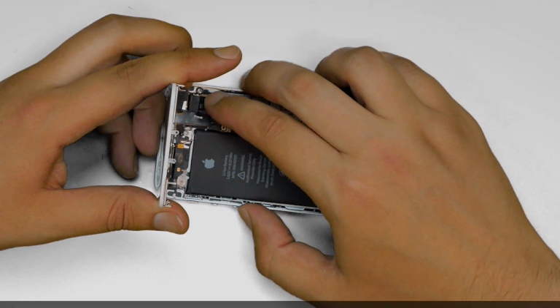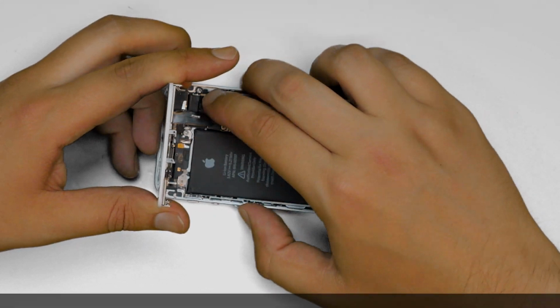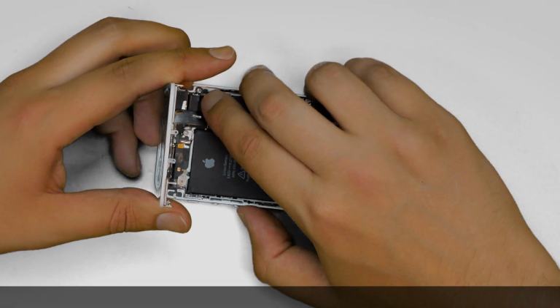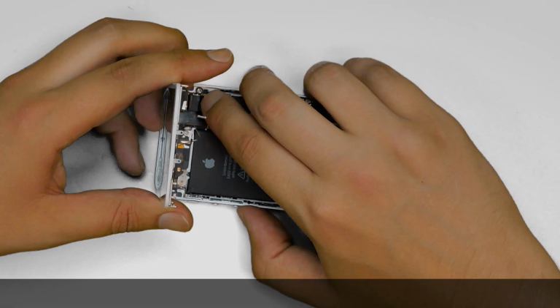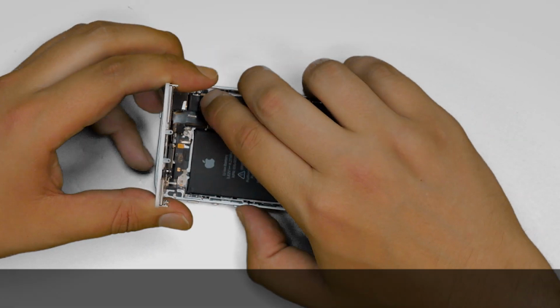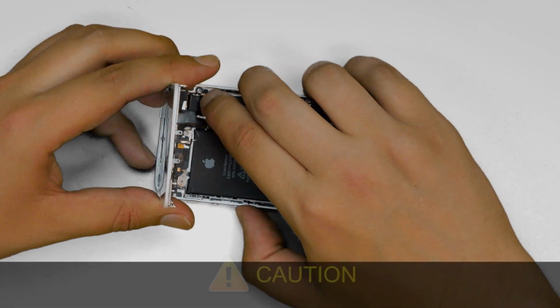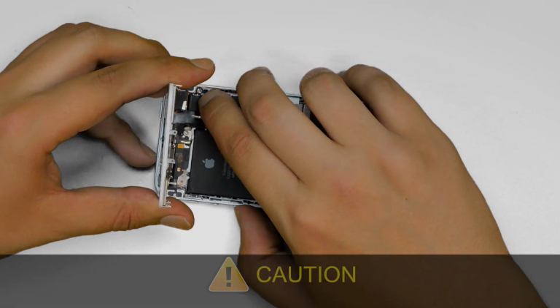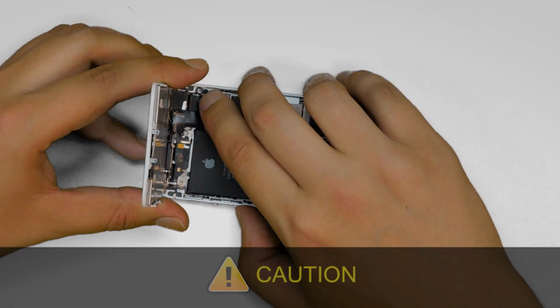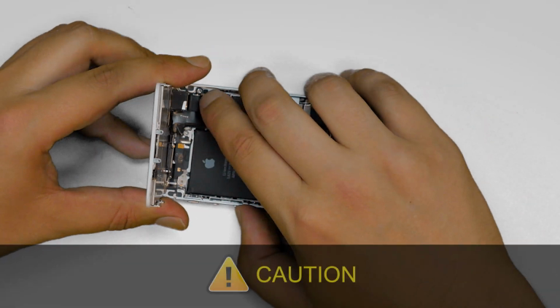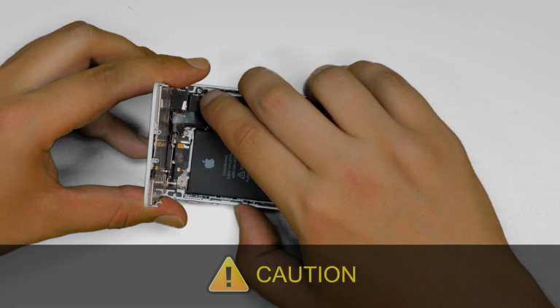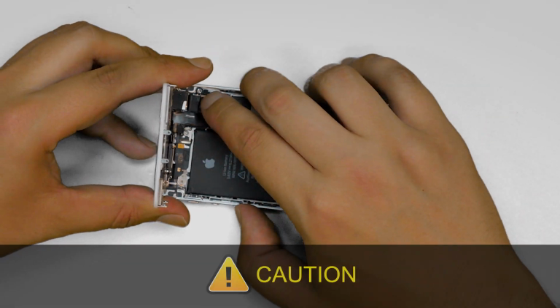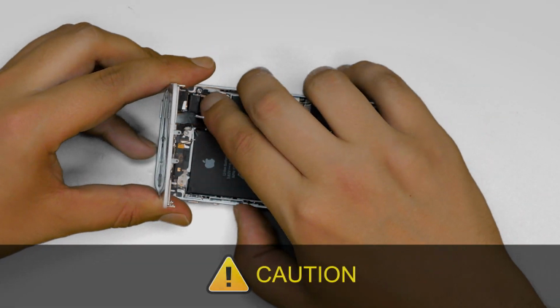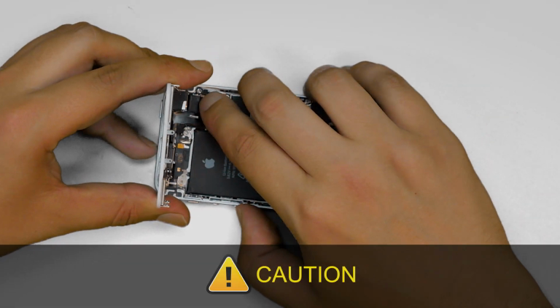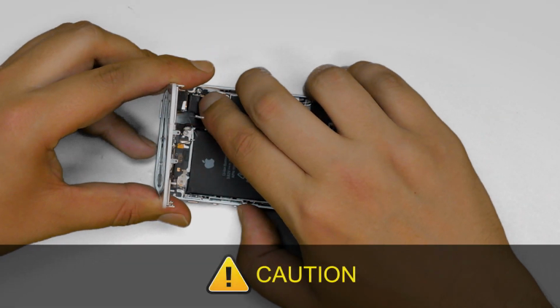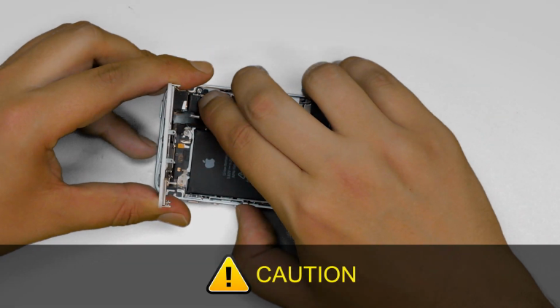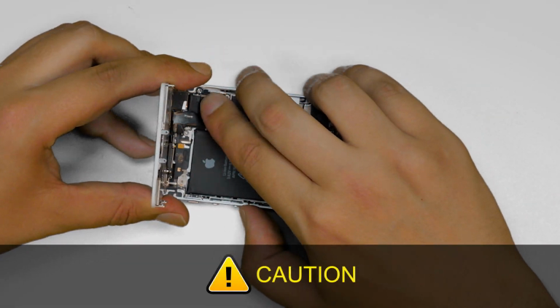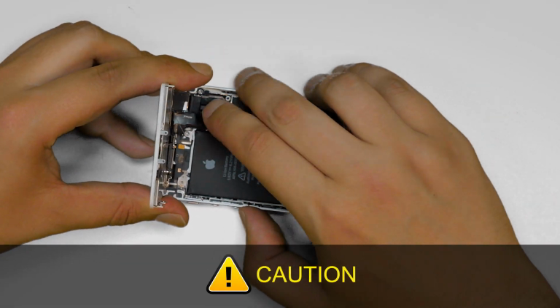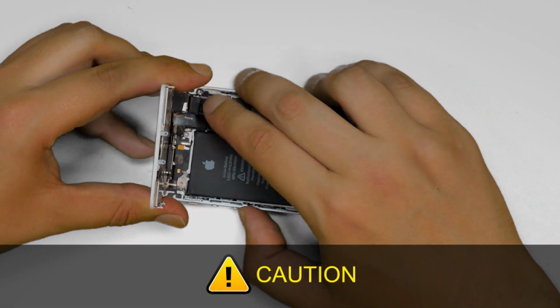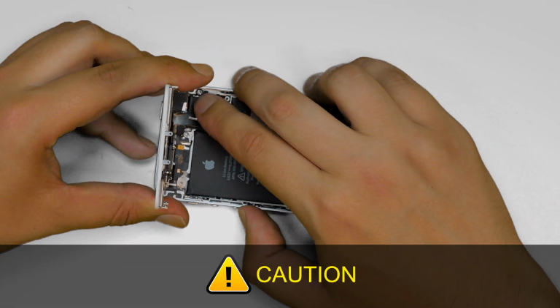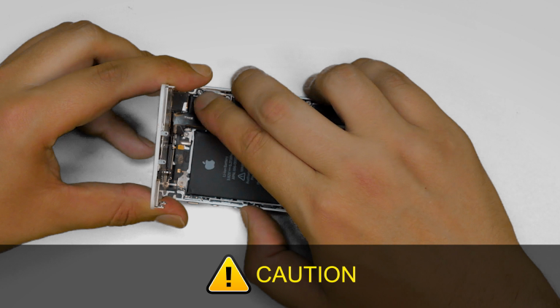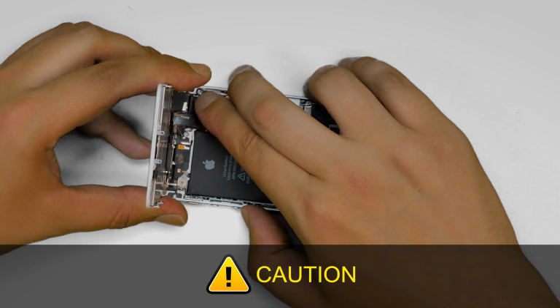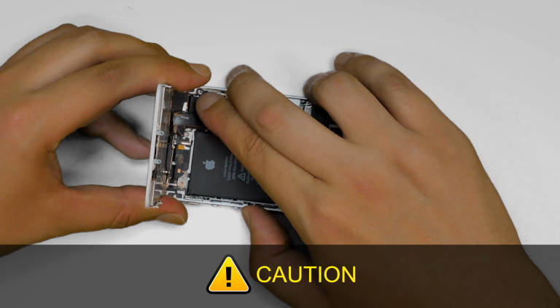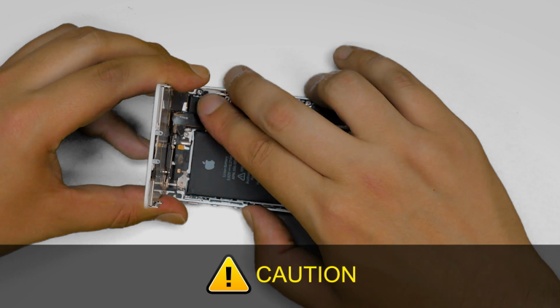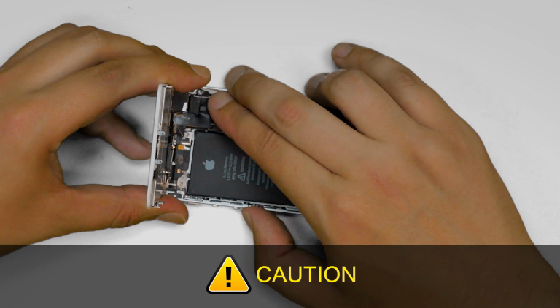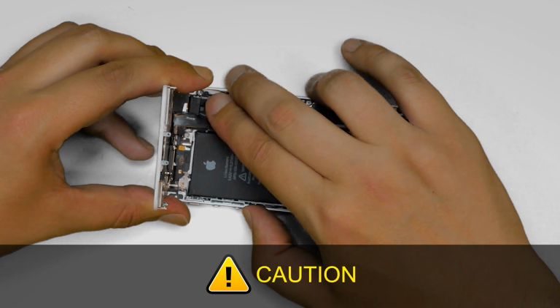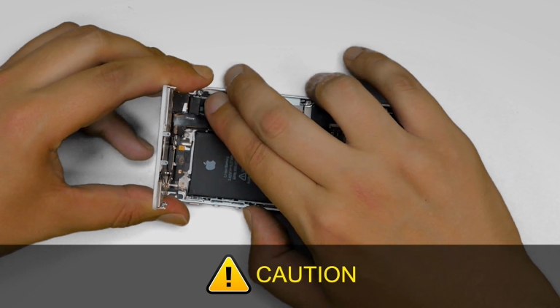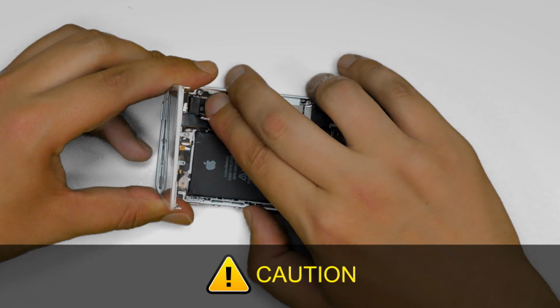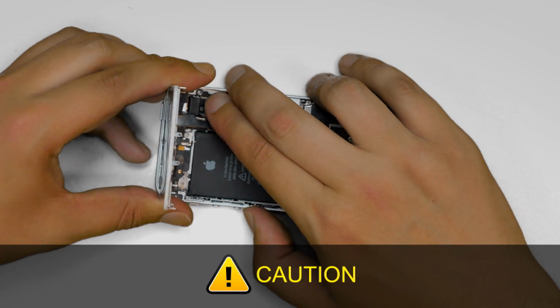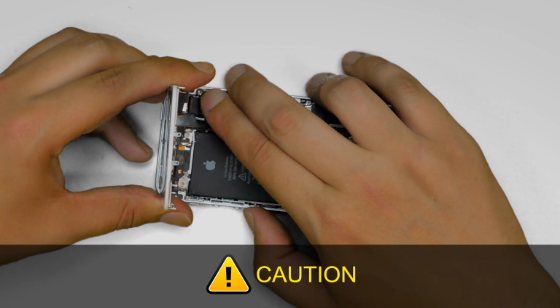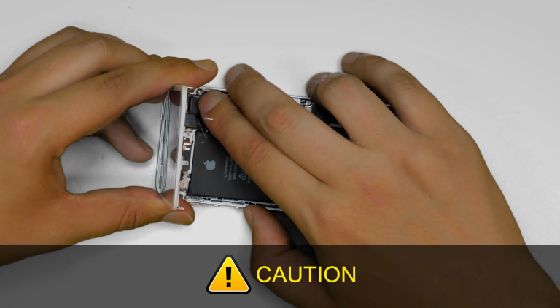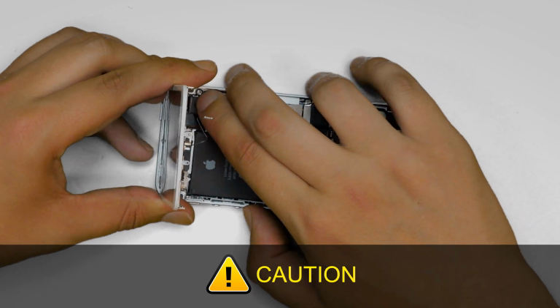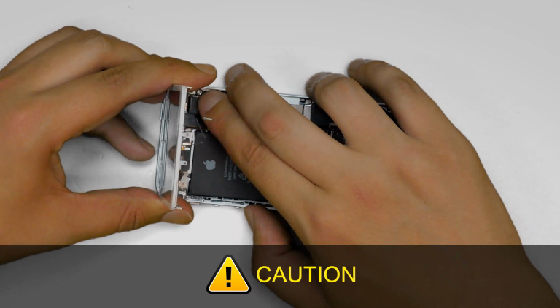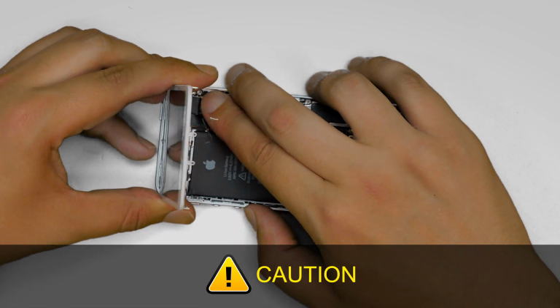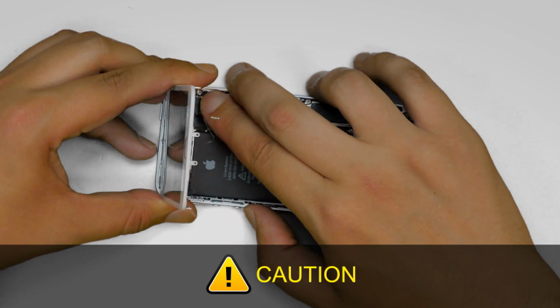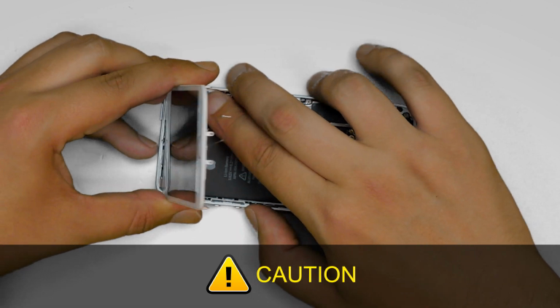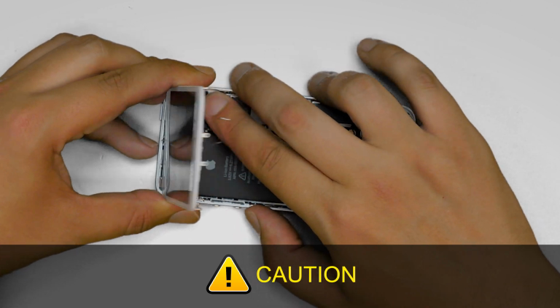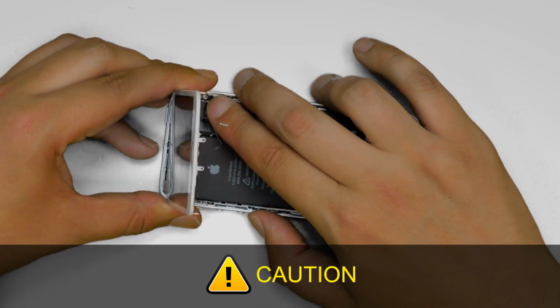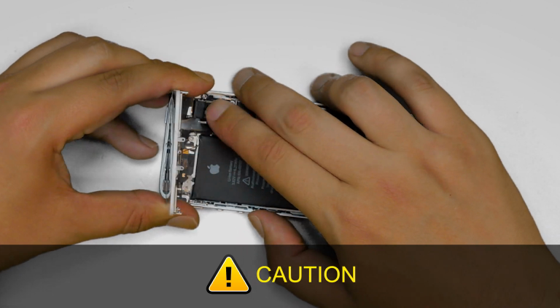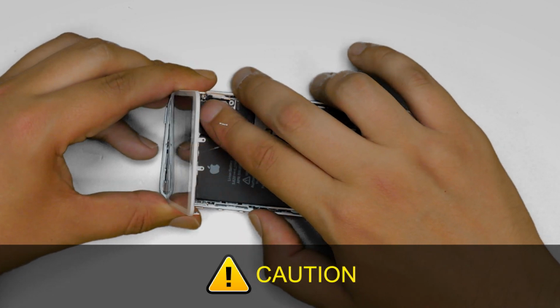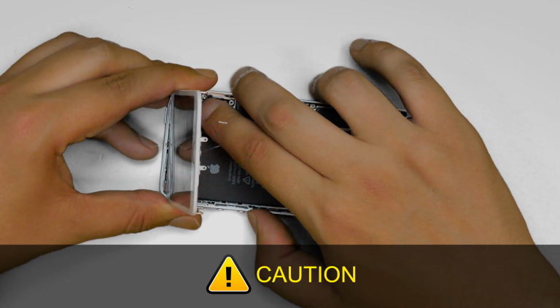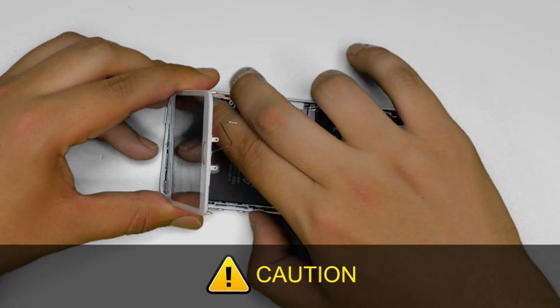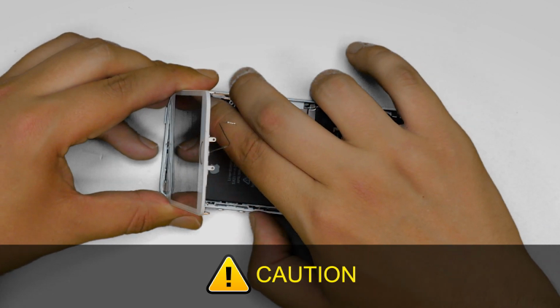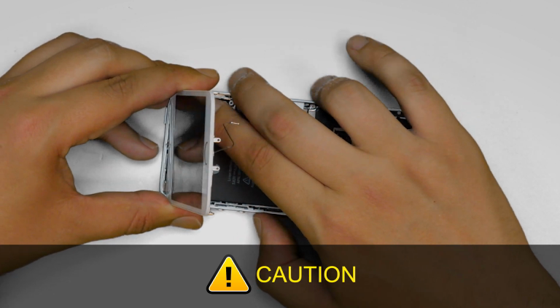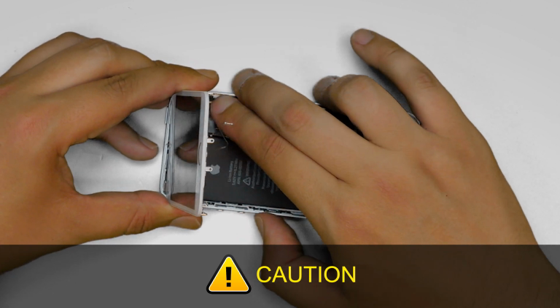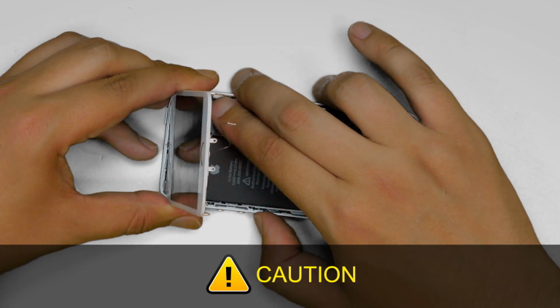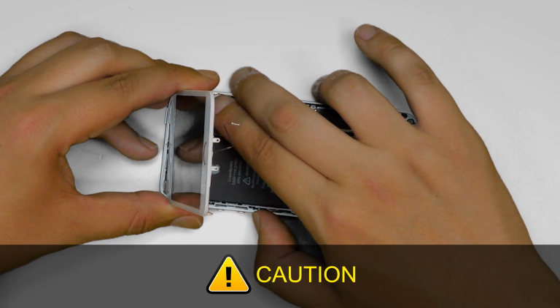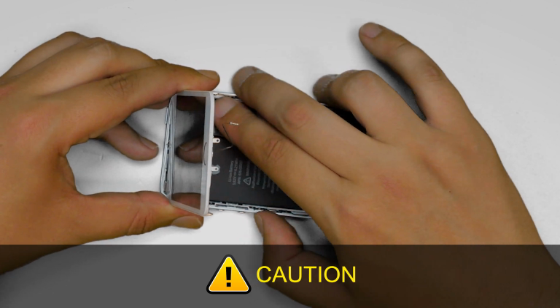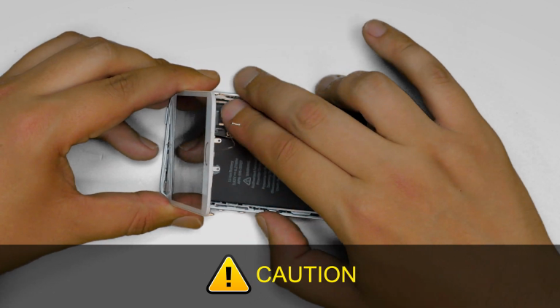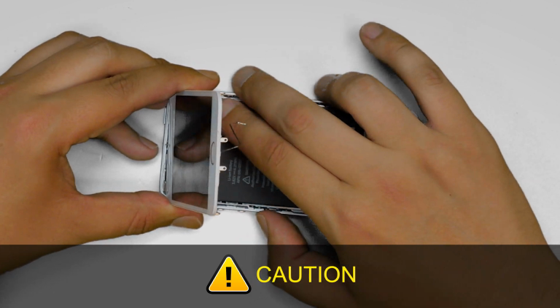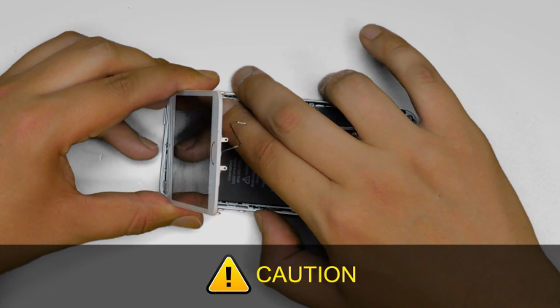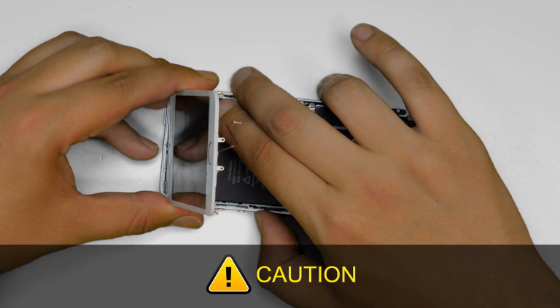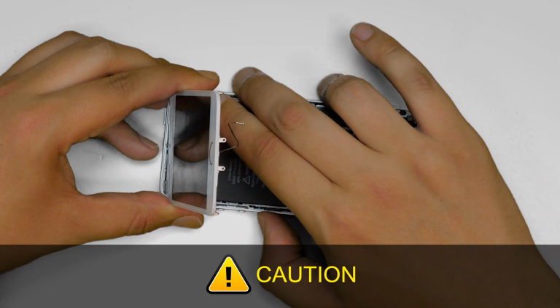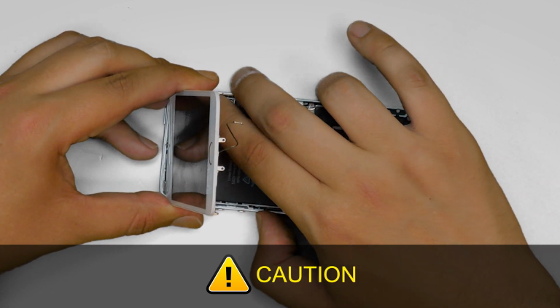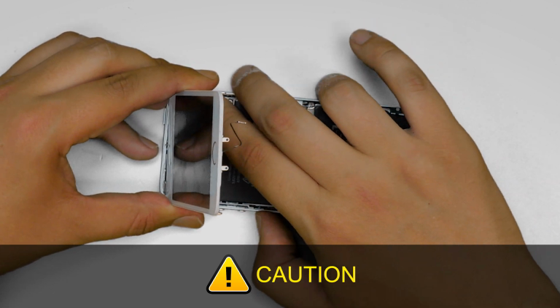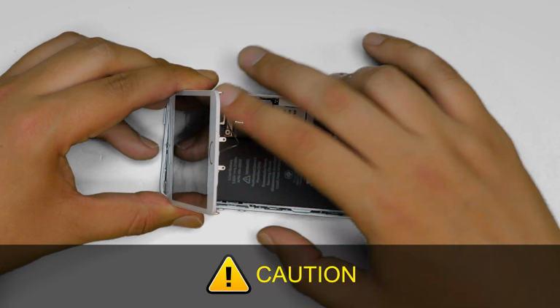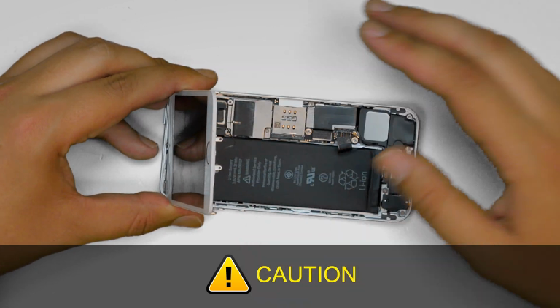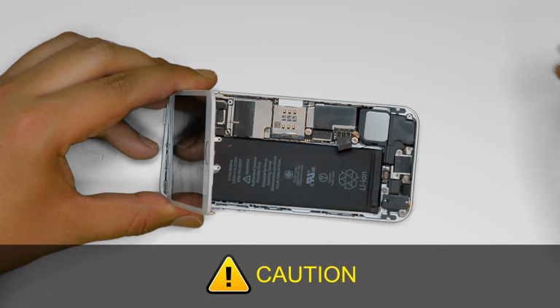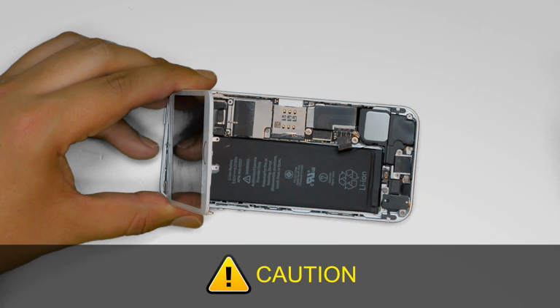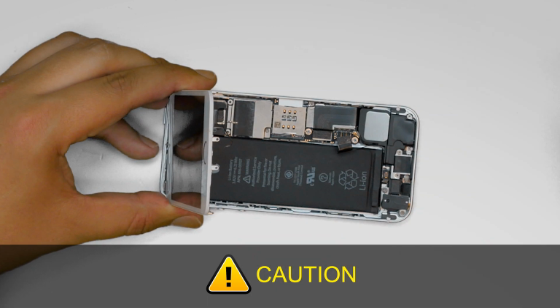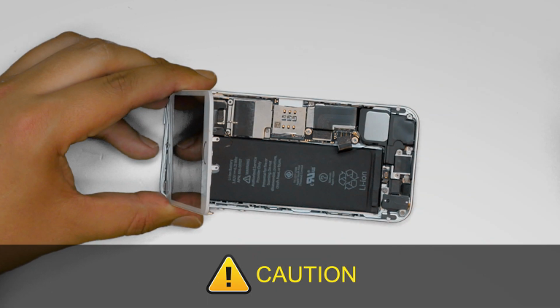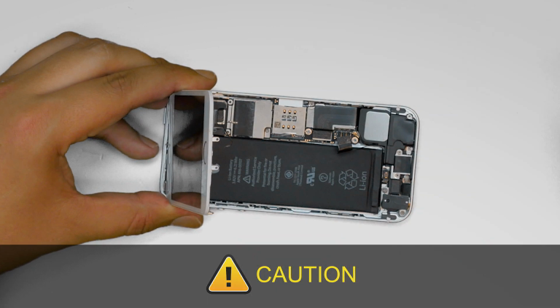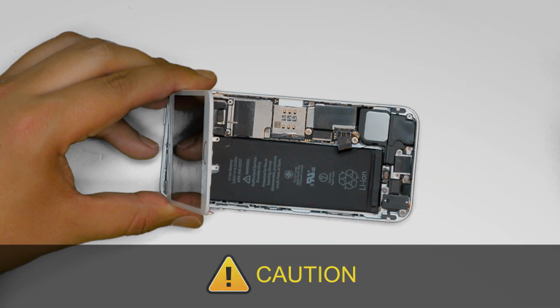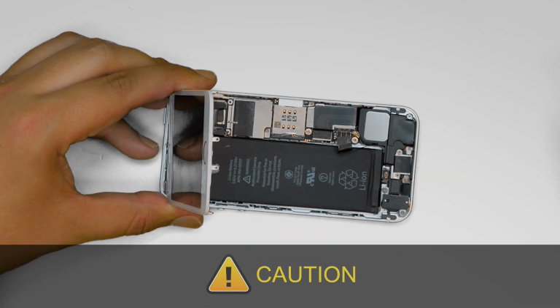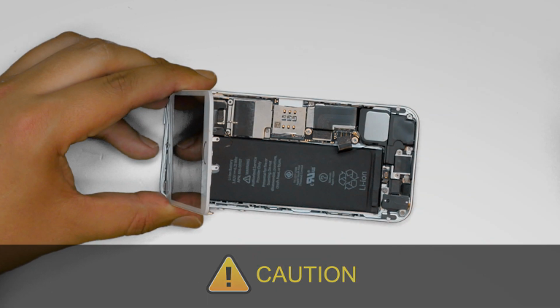Caution! It is very important not to force any of the connectors, as all connectors are very fragile.